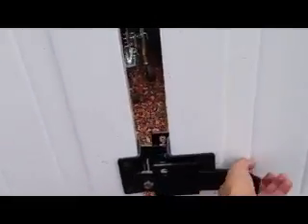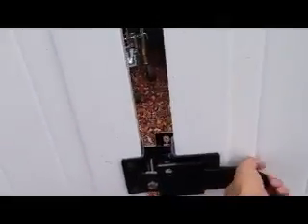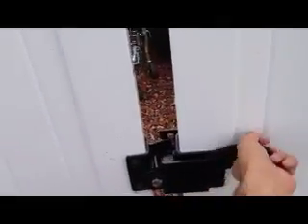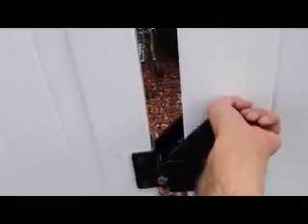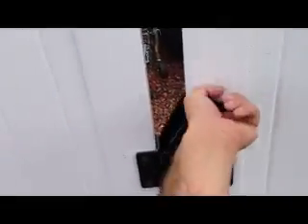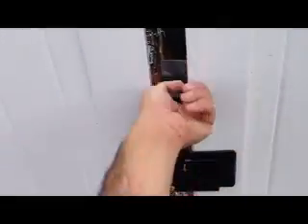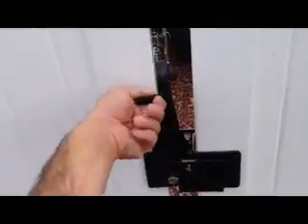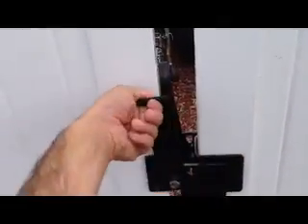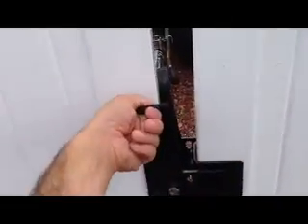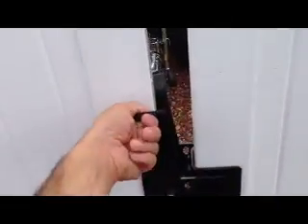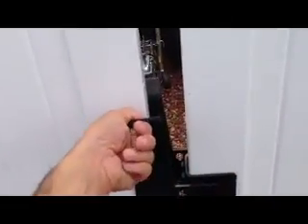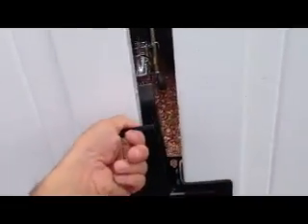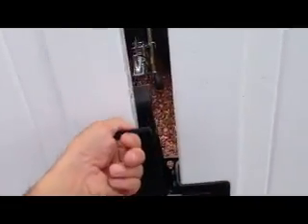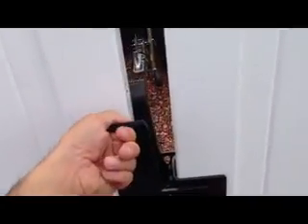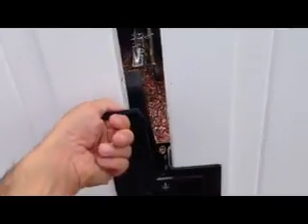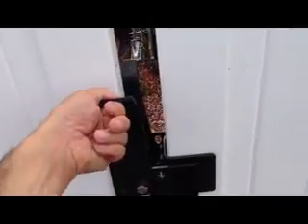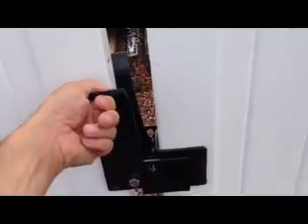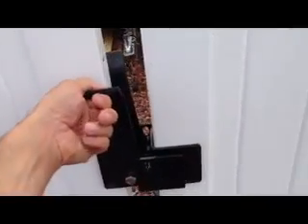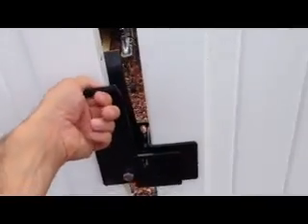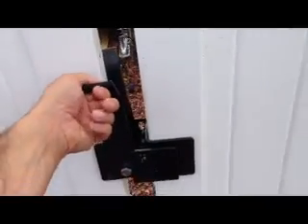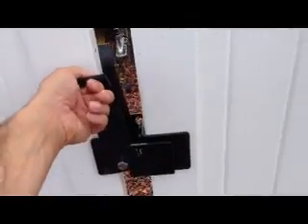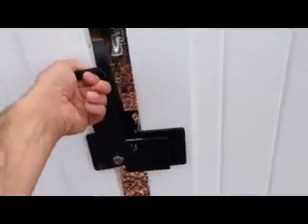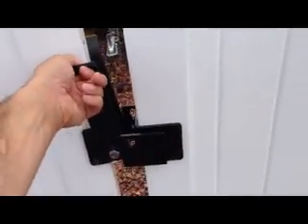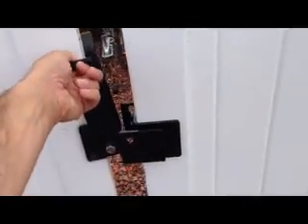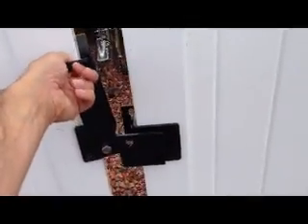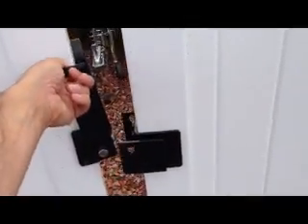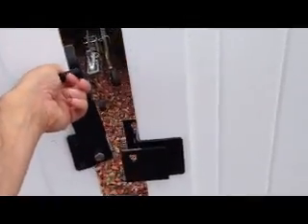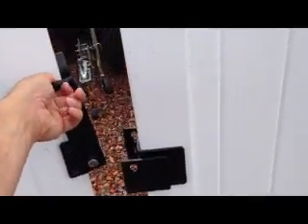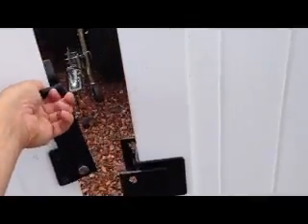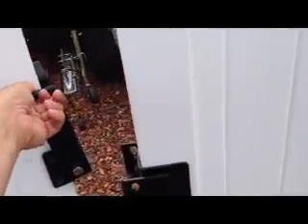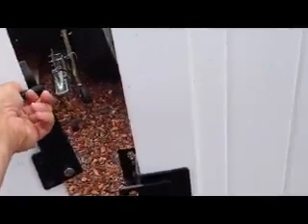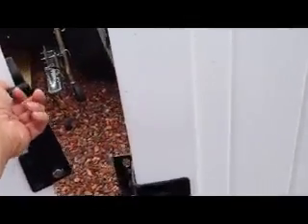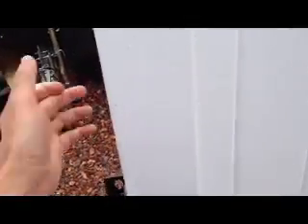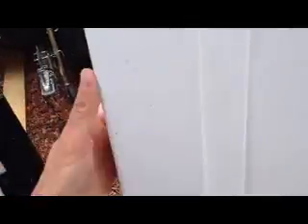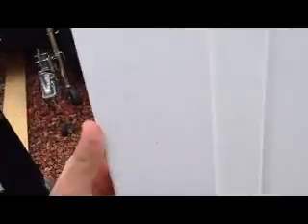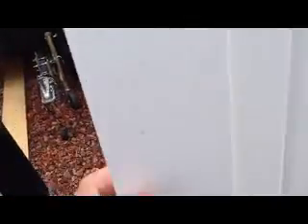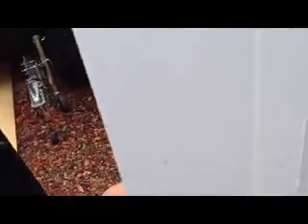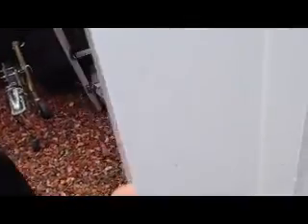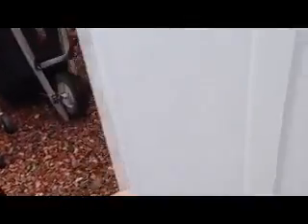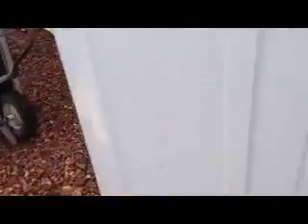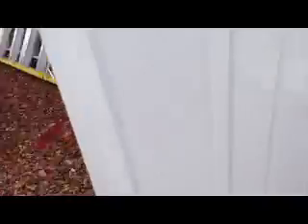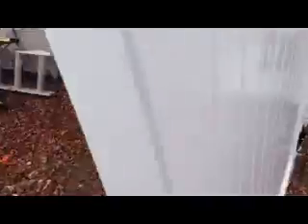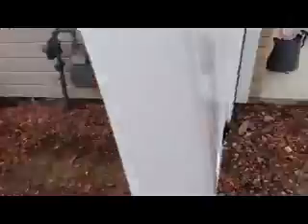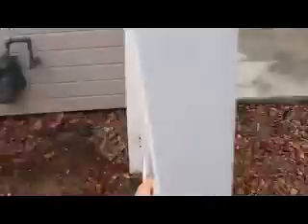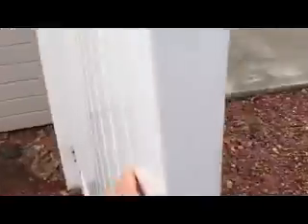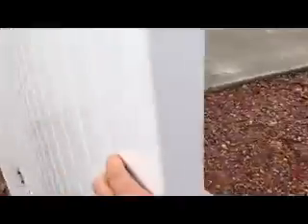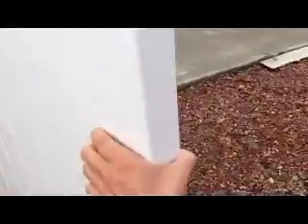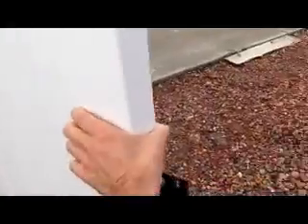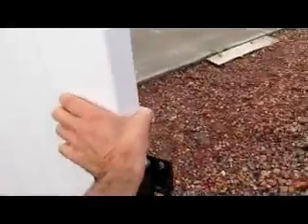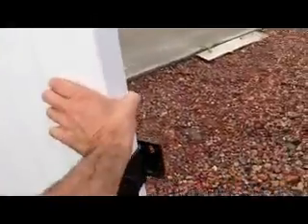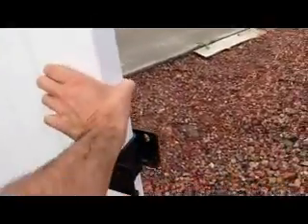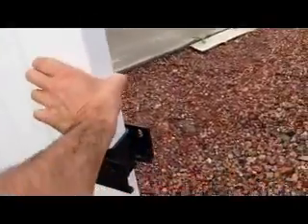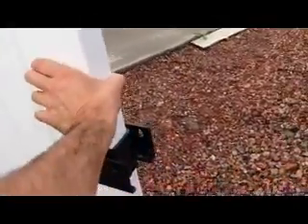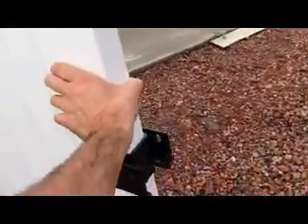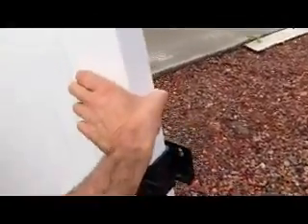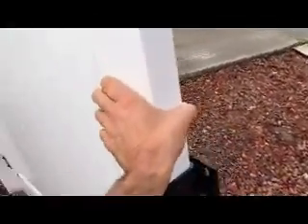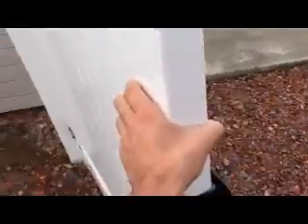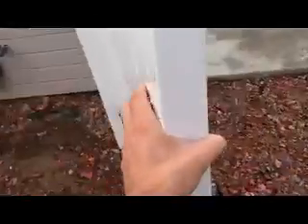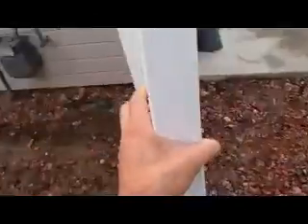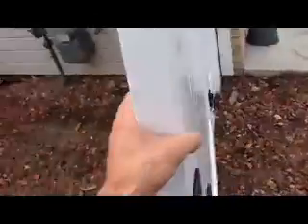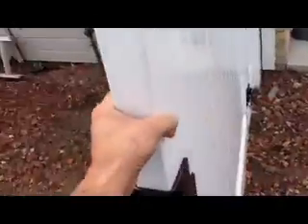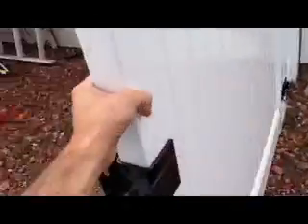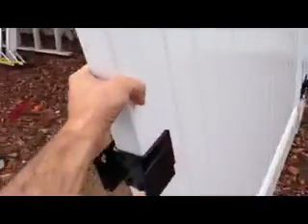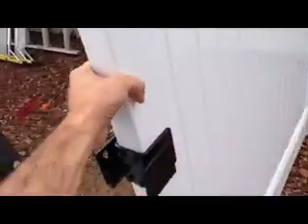You just lift it up and the gates can swing out. Open up, come back.